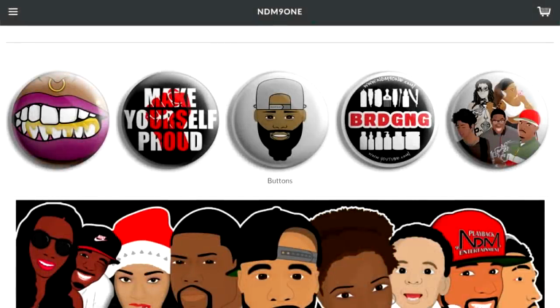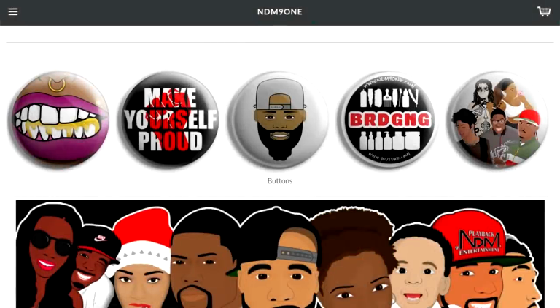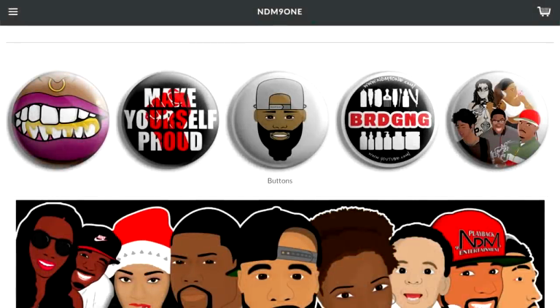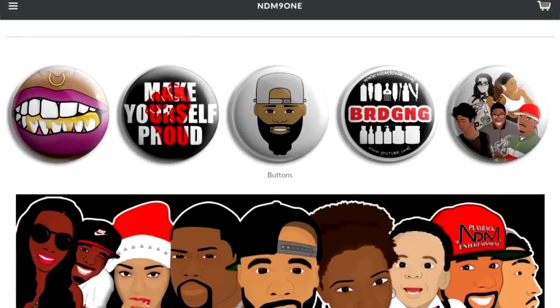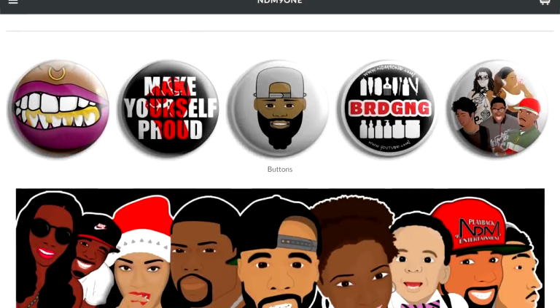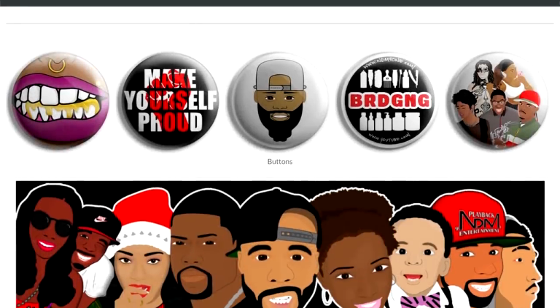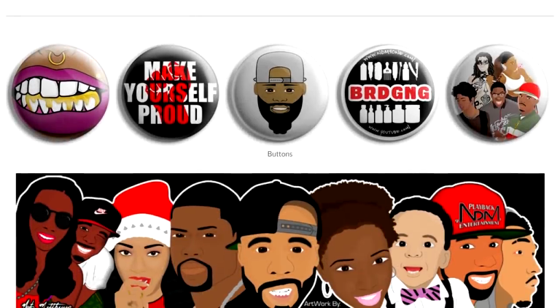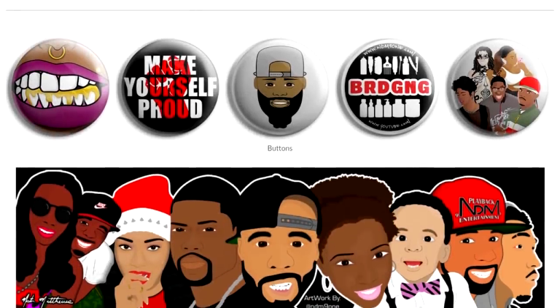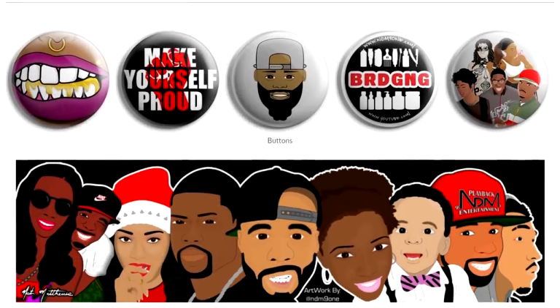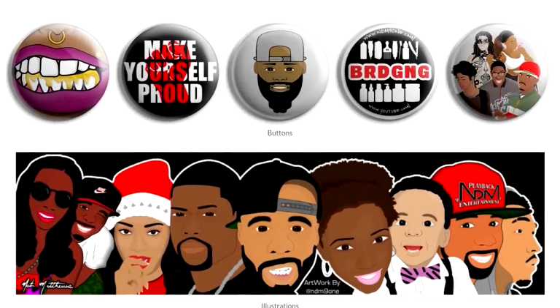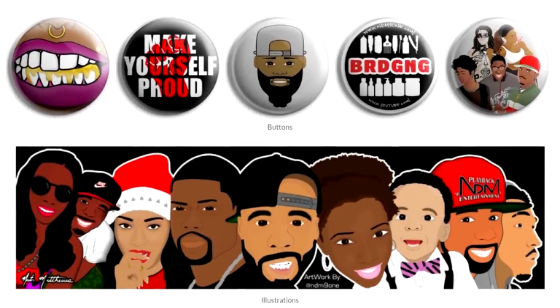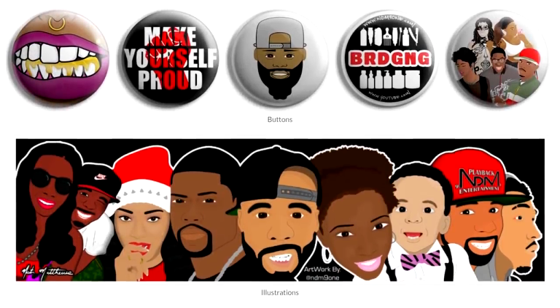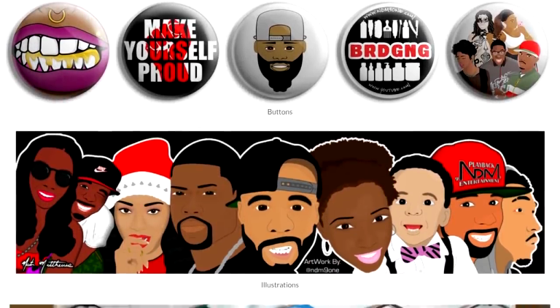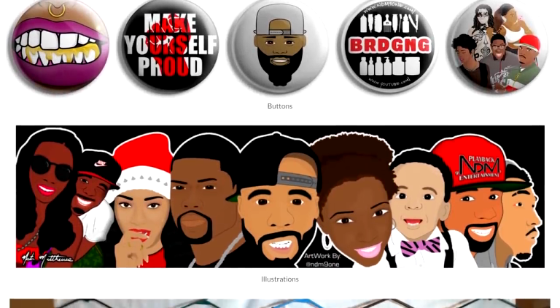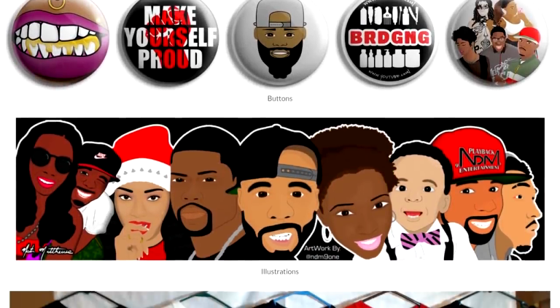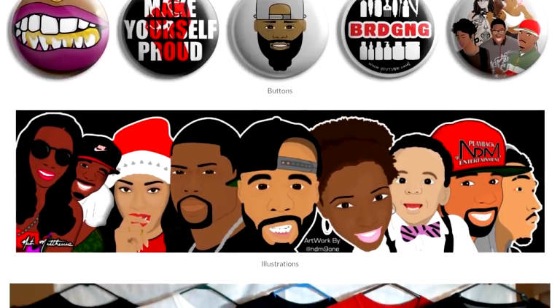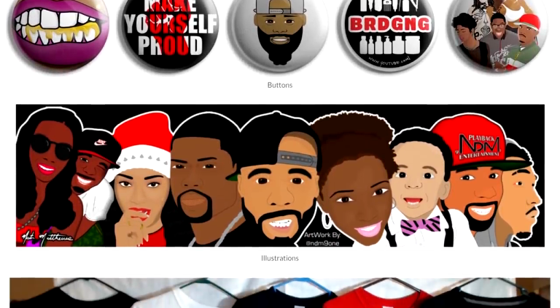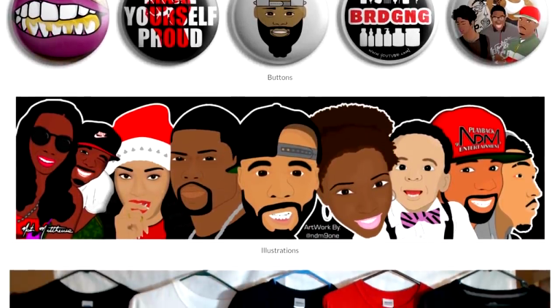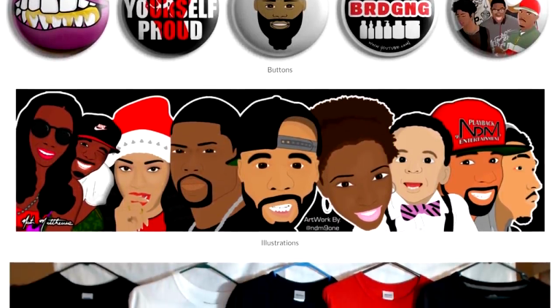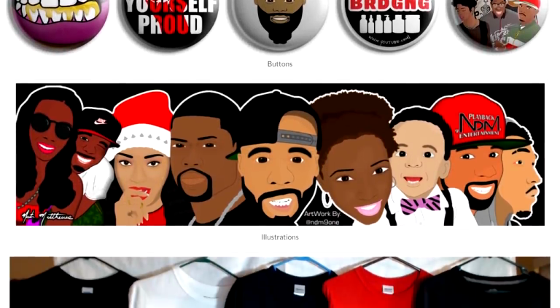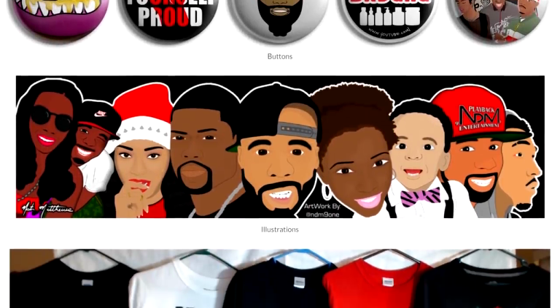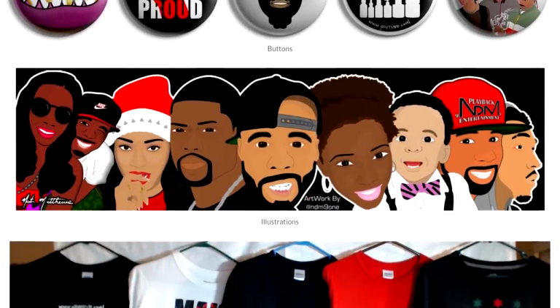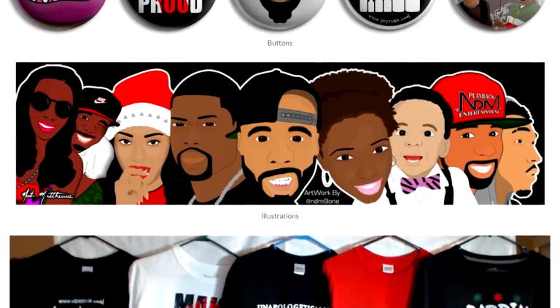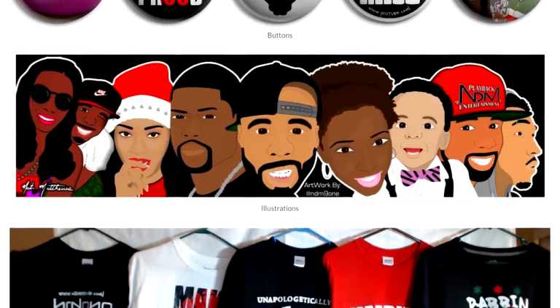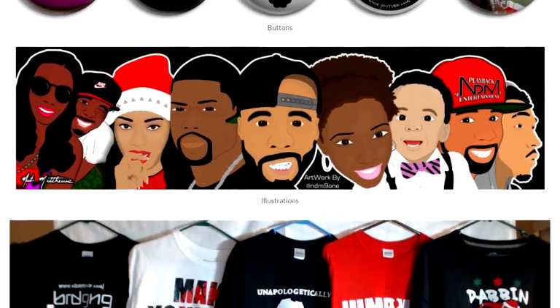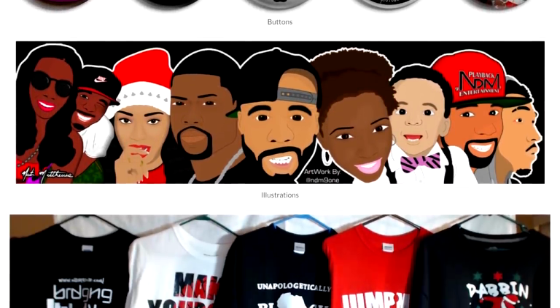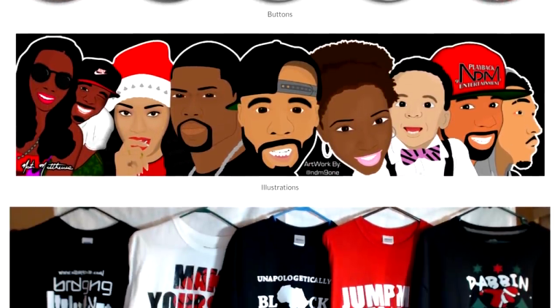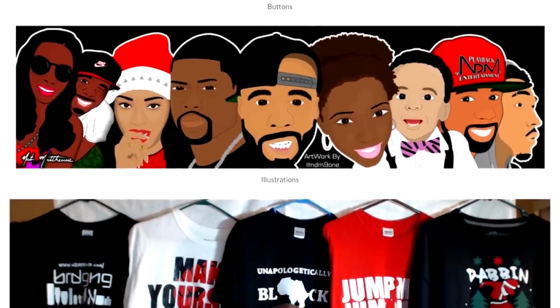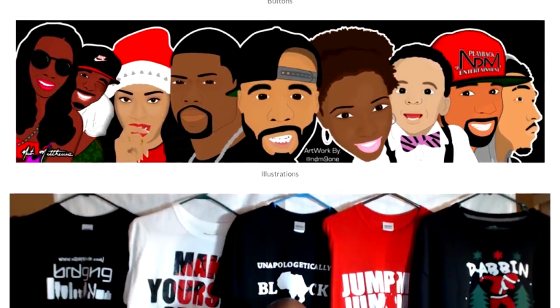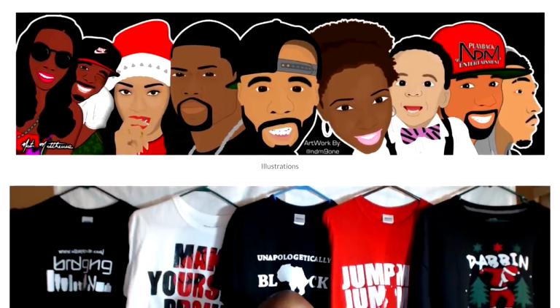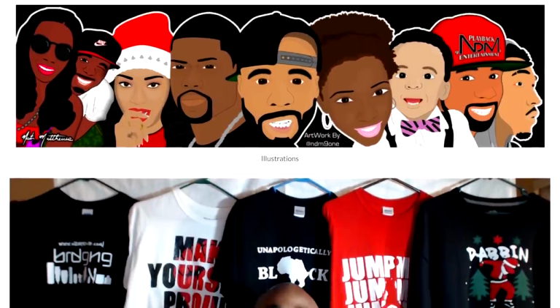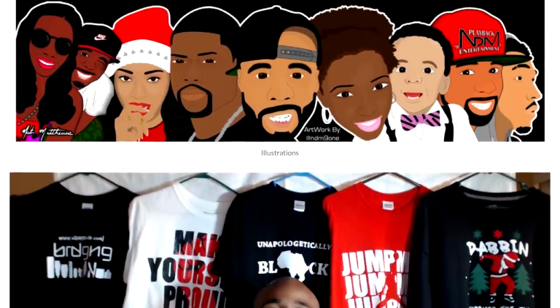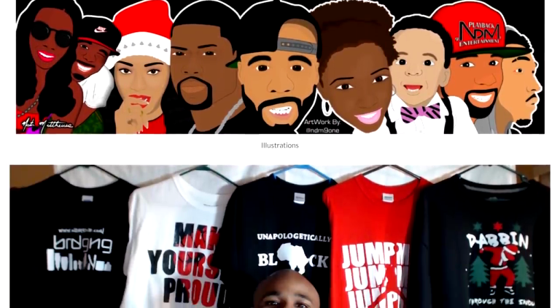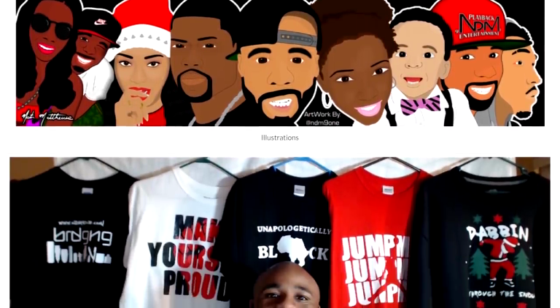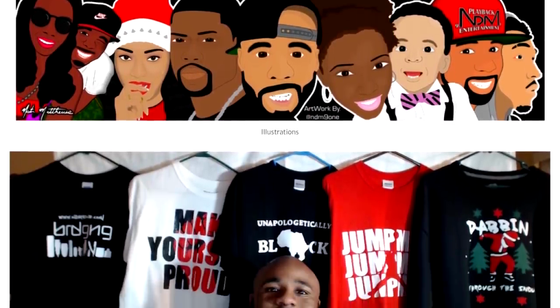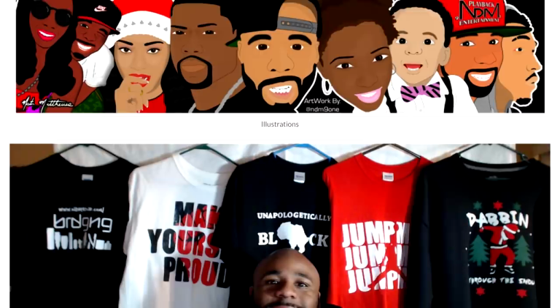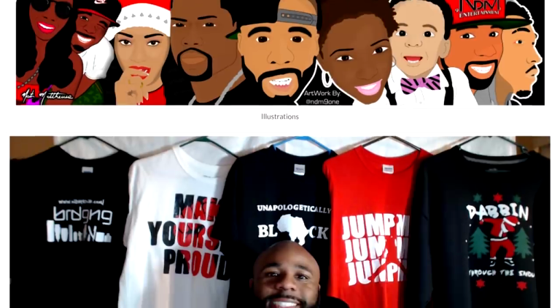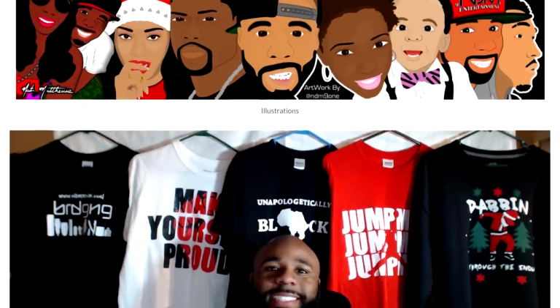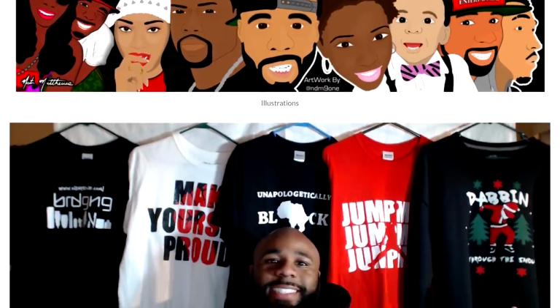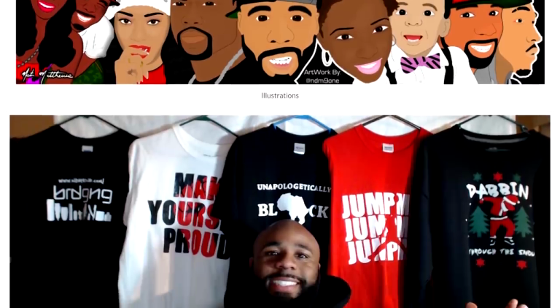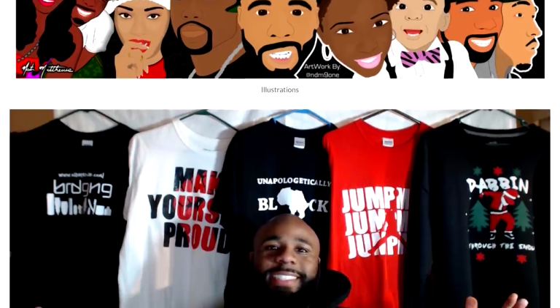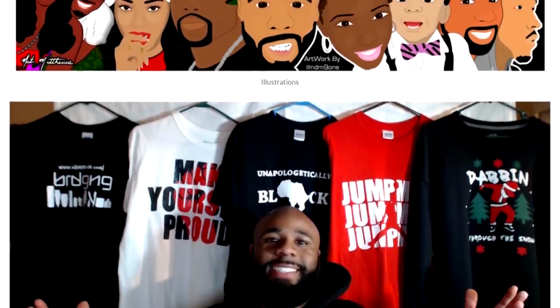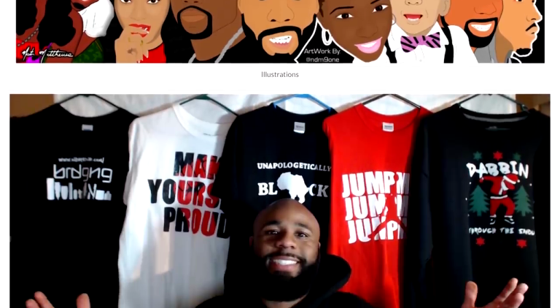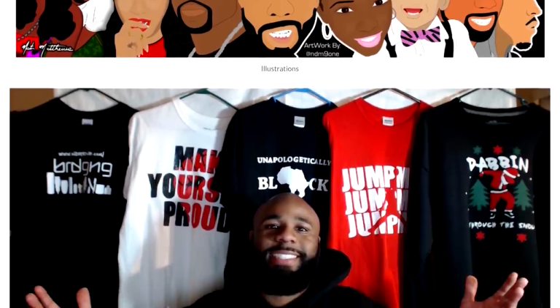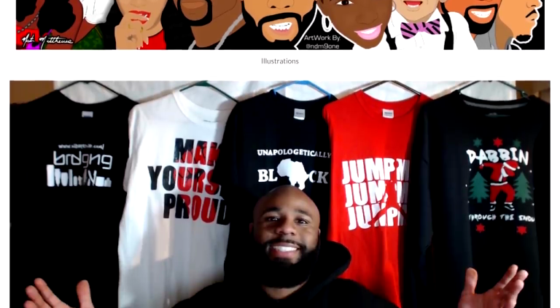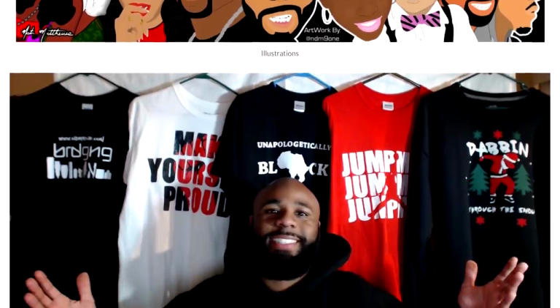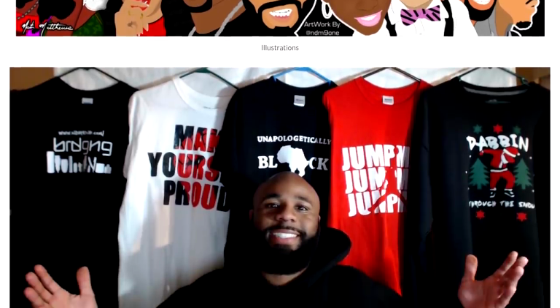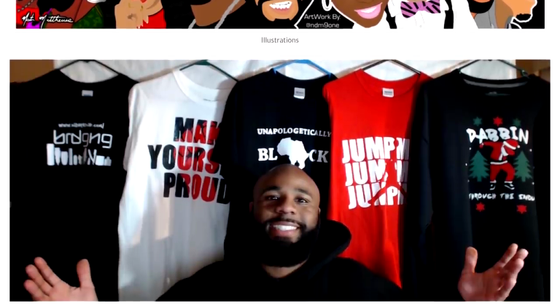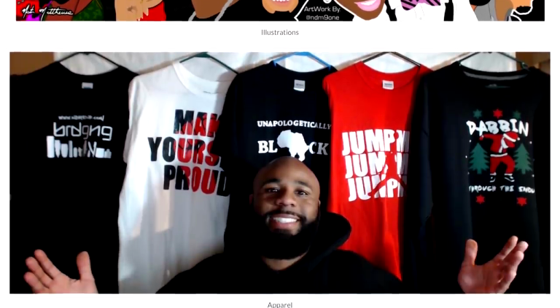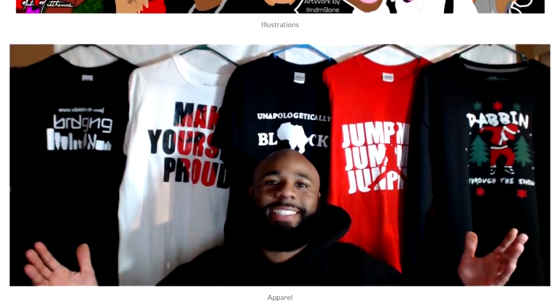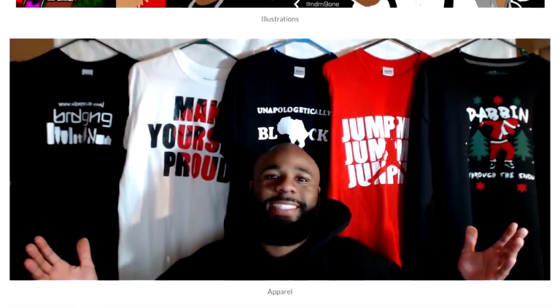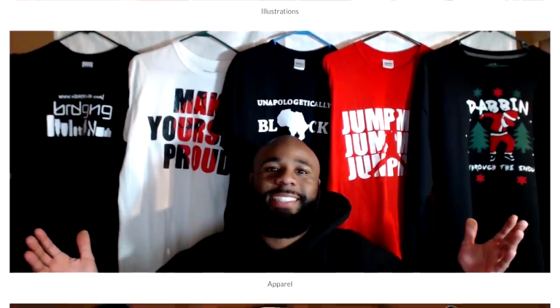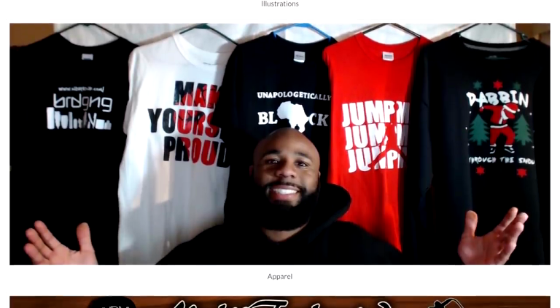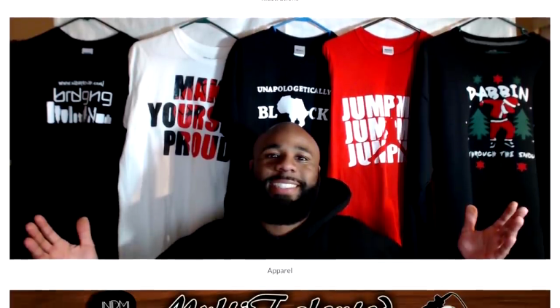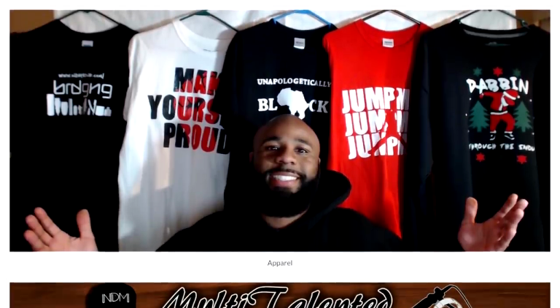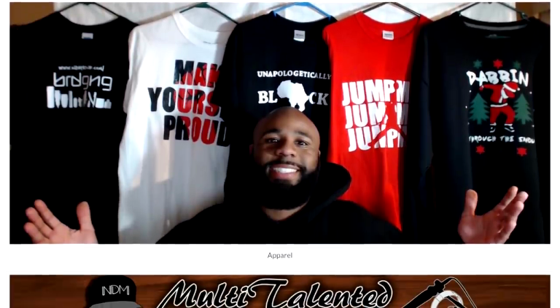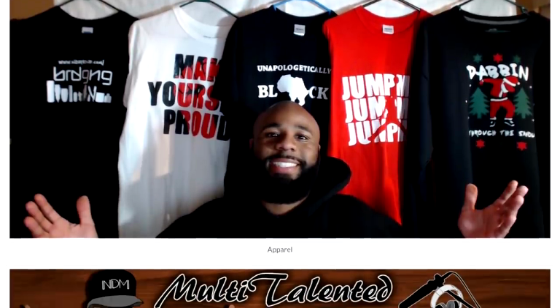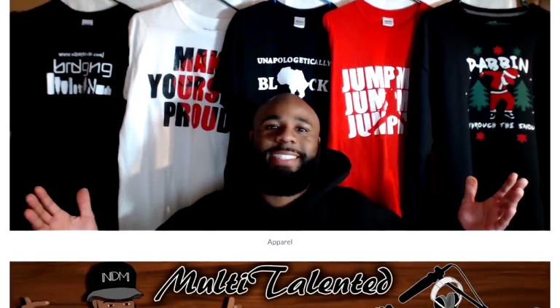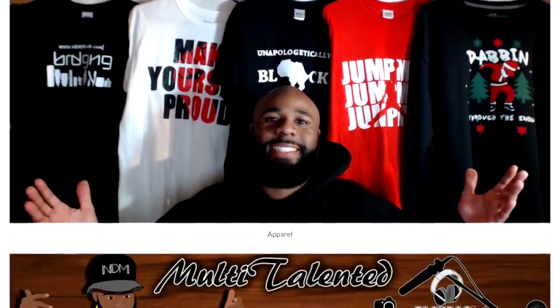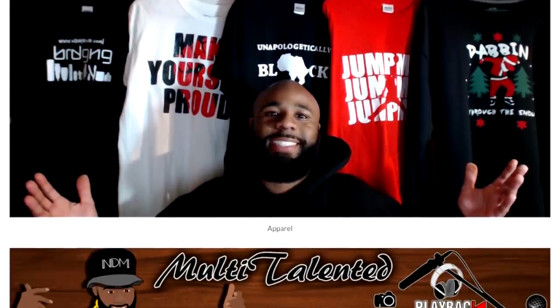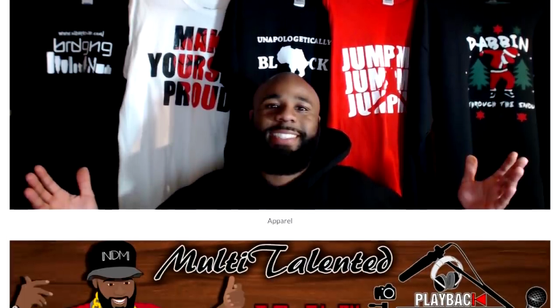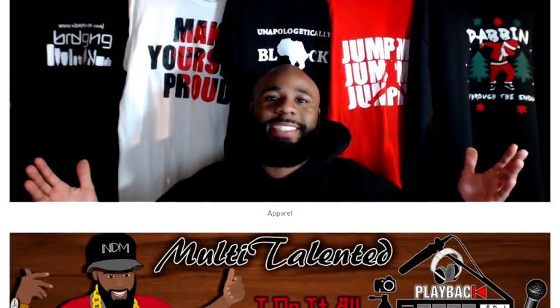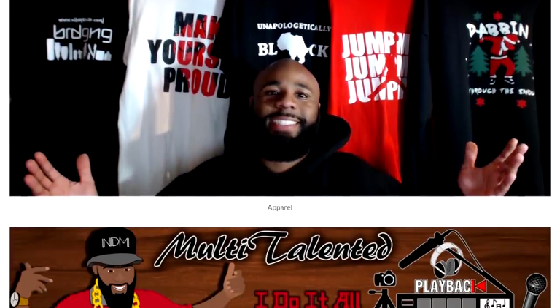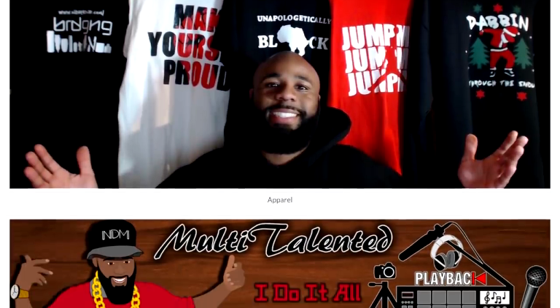Today's video is being sponsored by NDM91.com. Be sure to visit the website for all your graphic needs, anything from digital to physical.